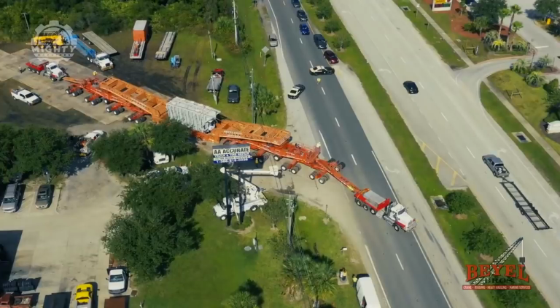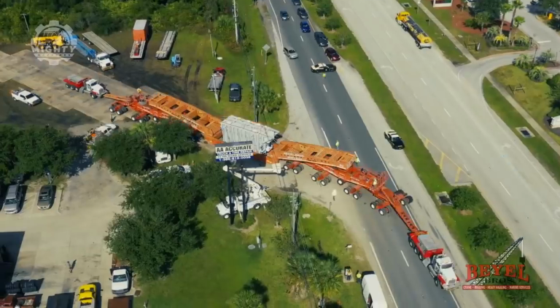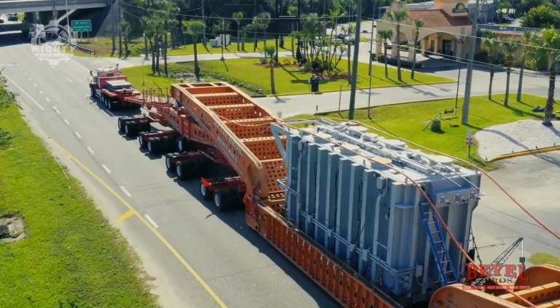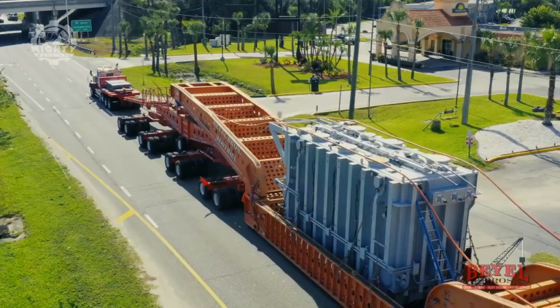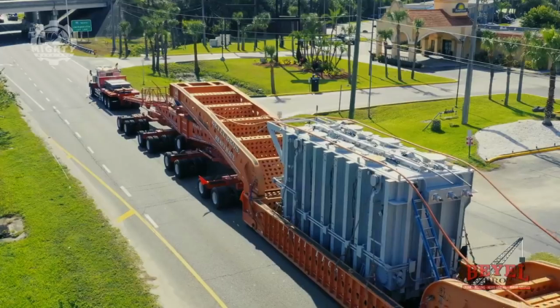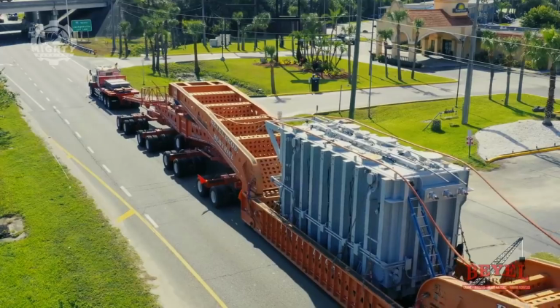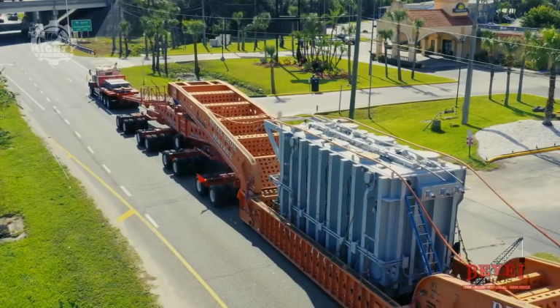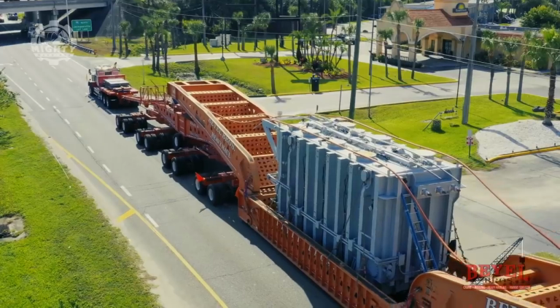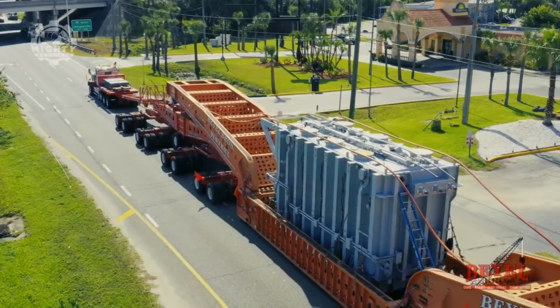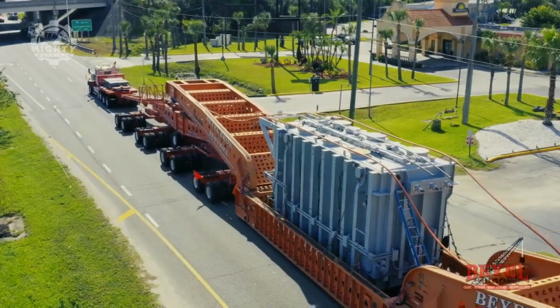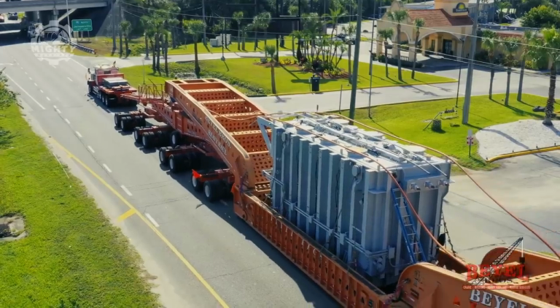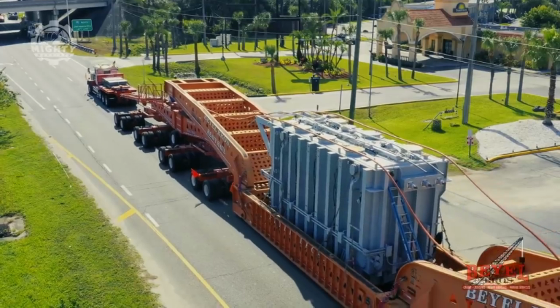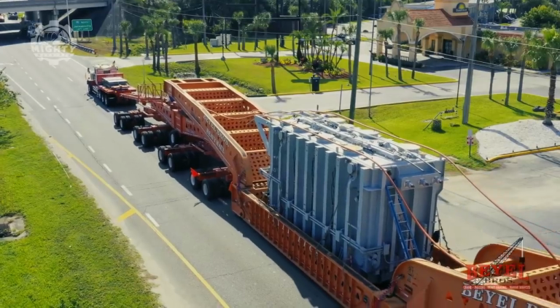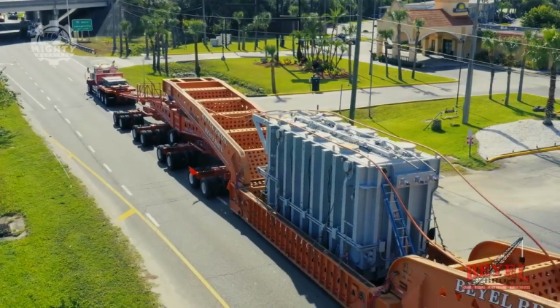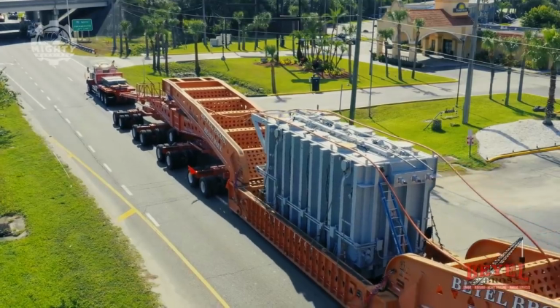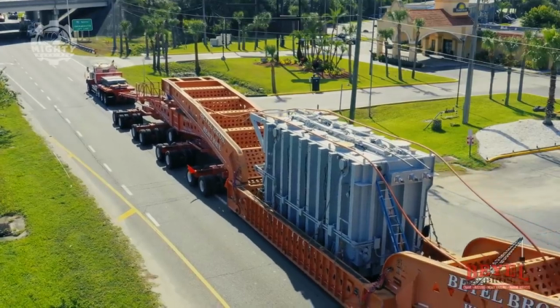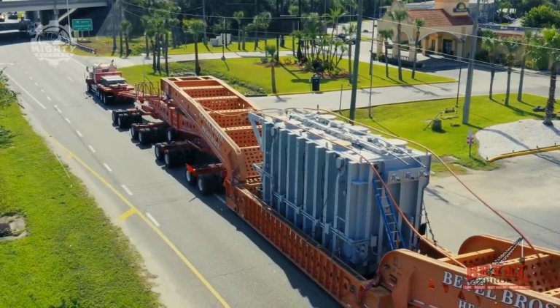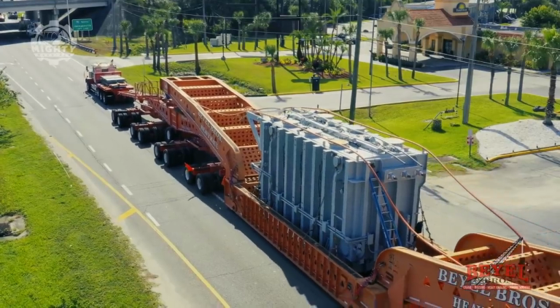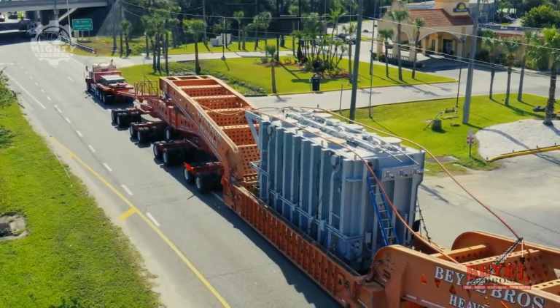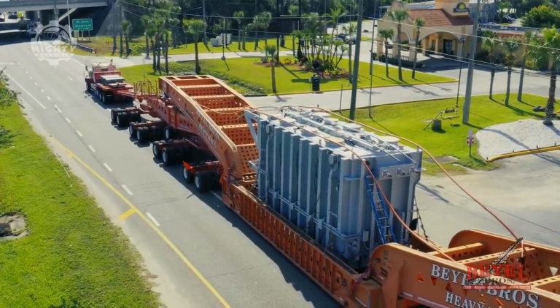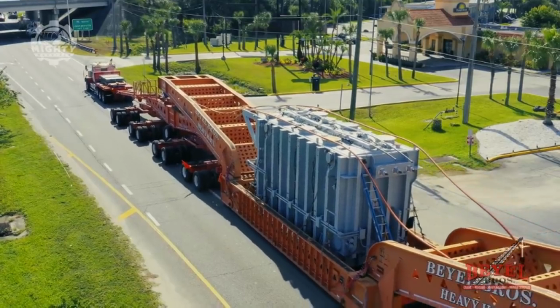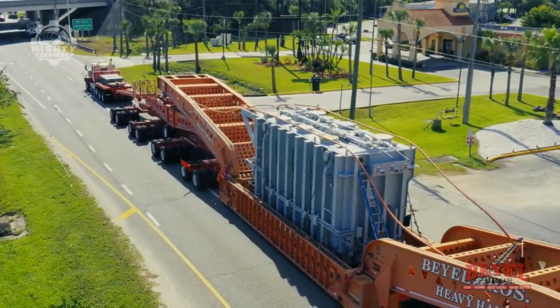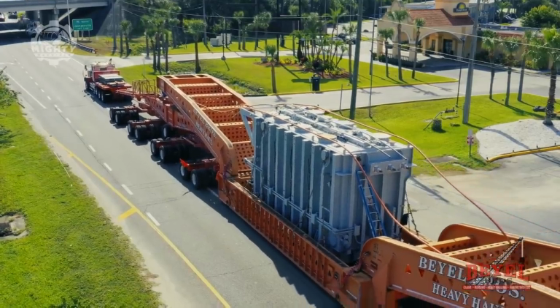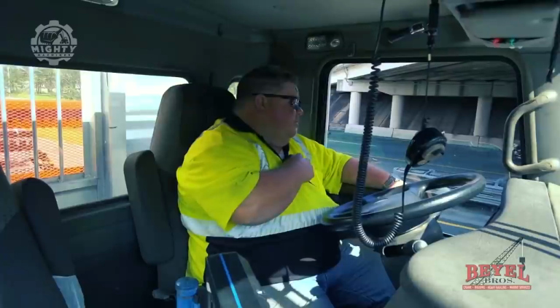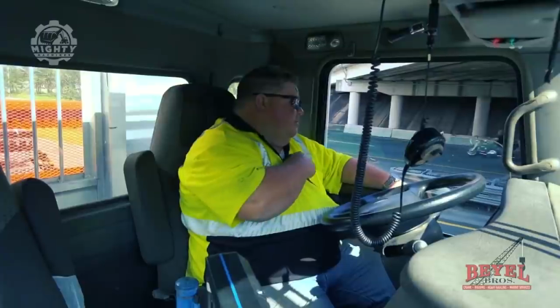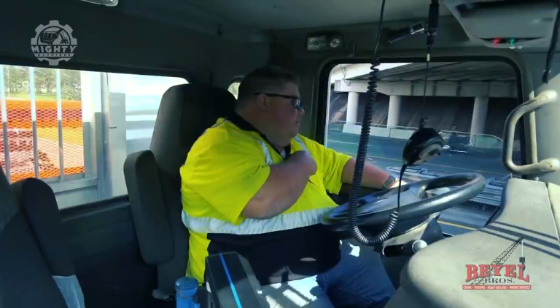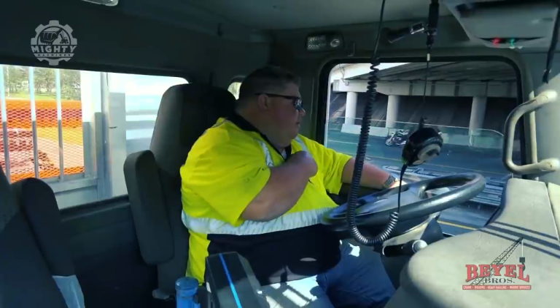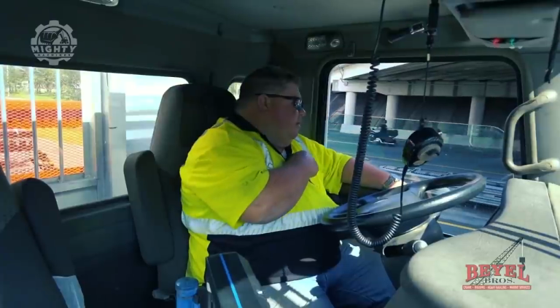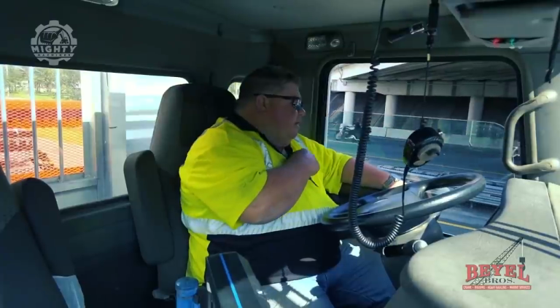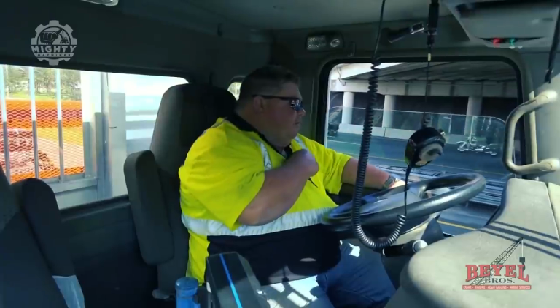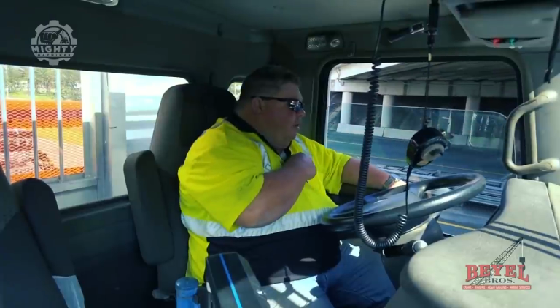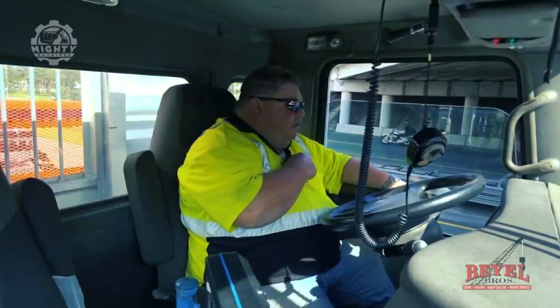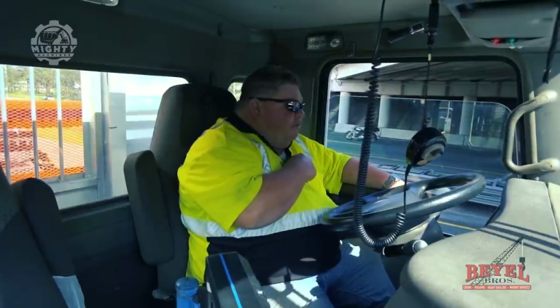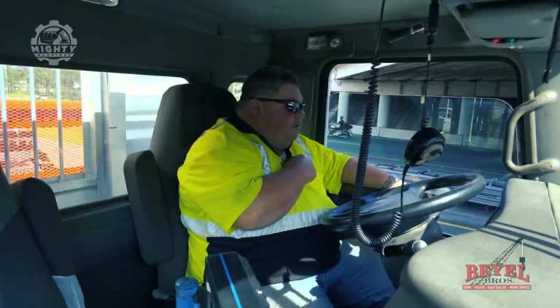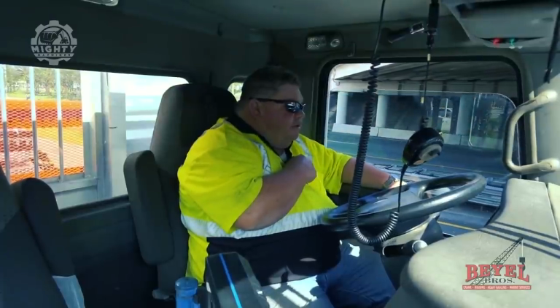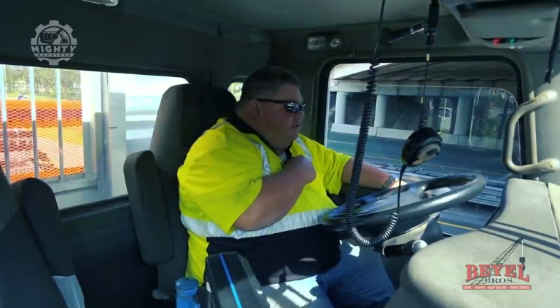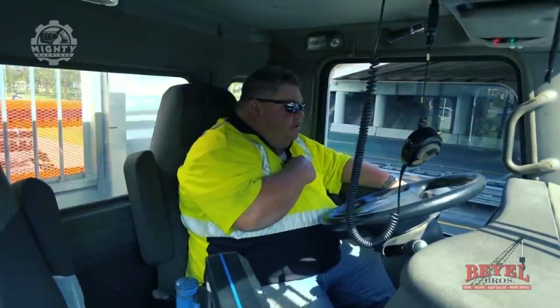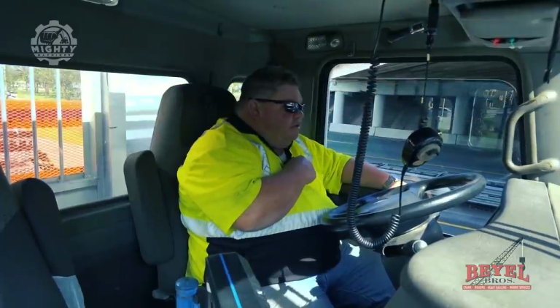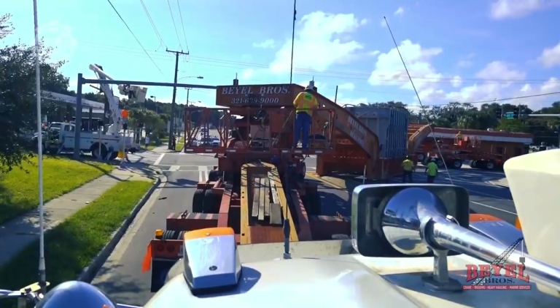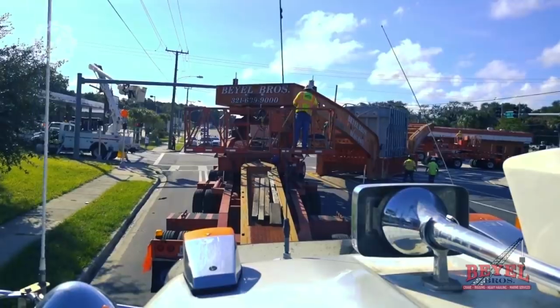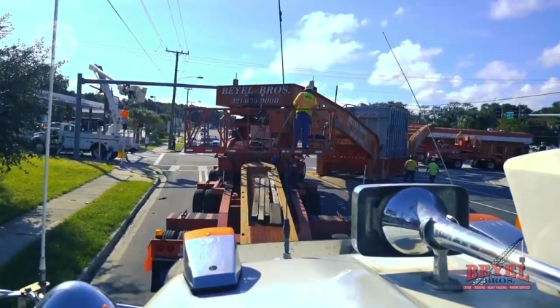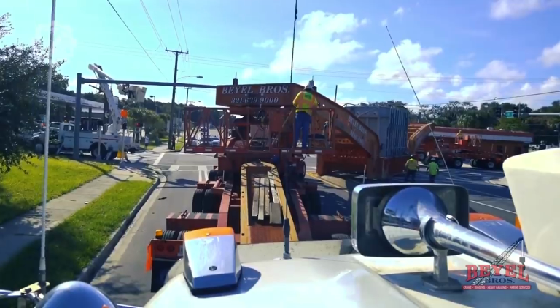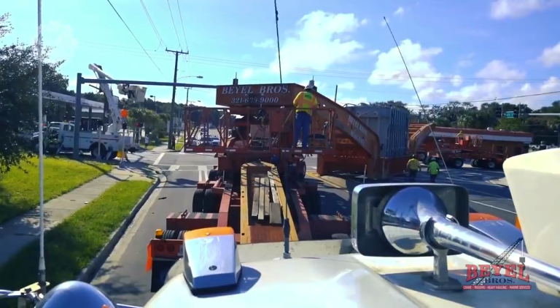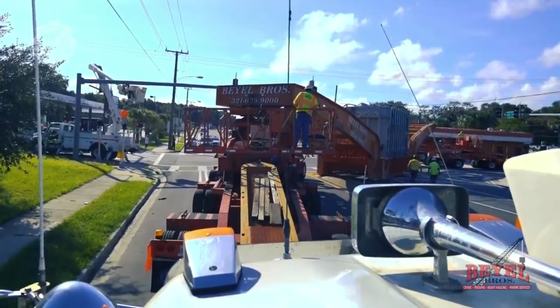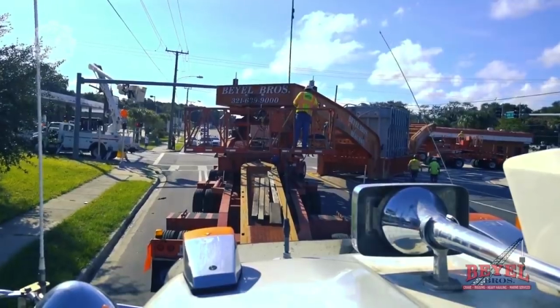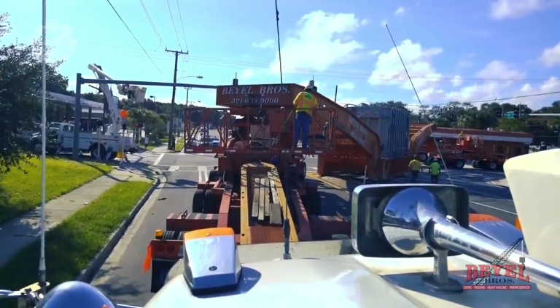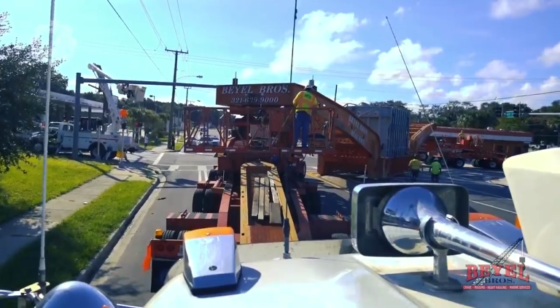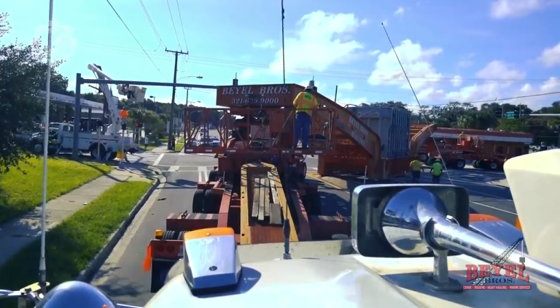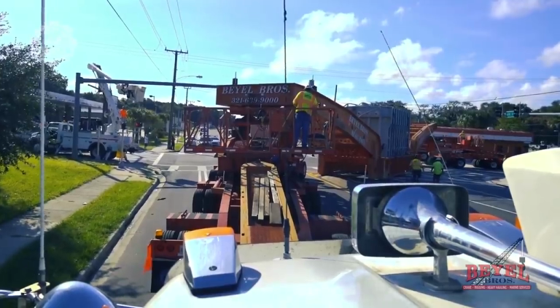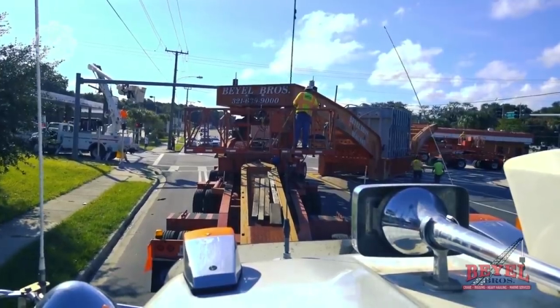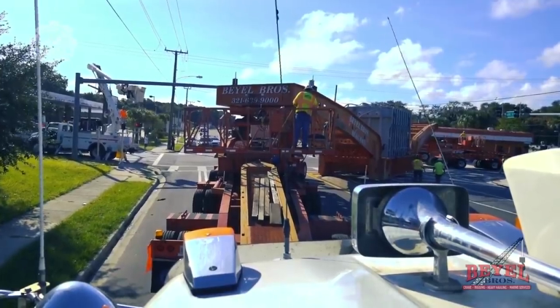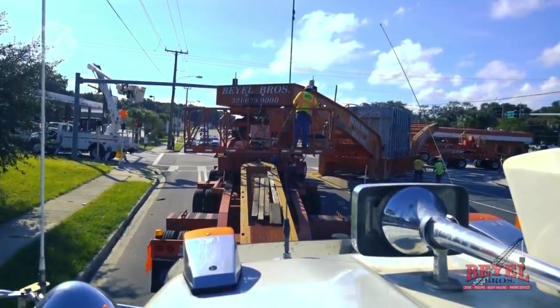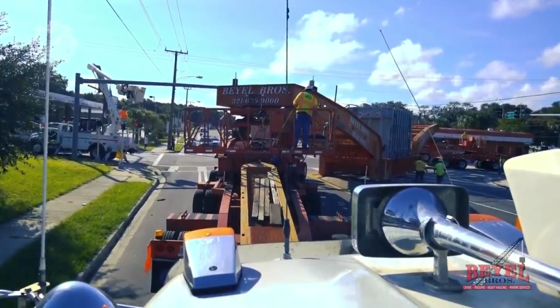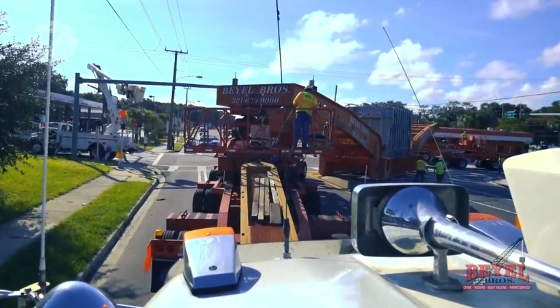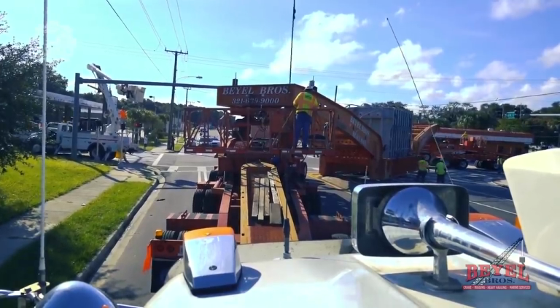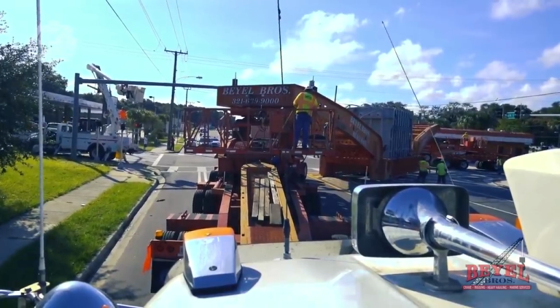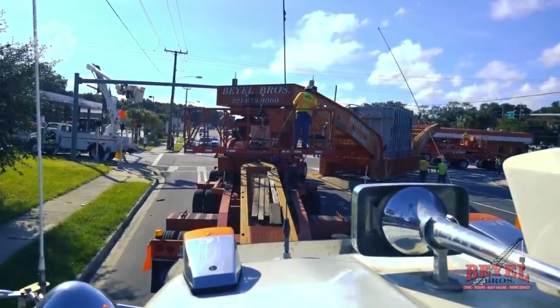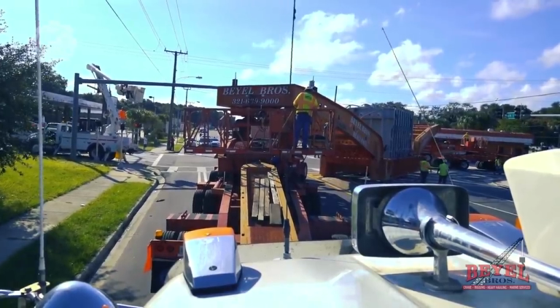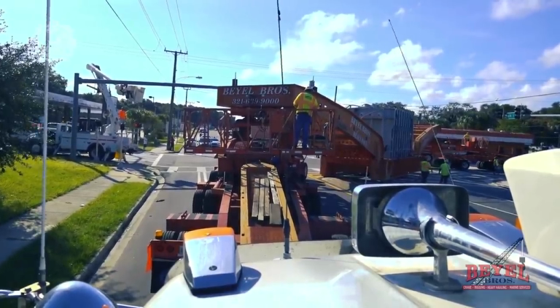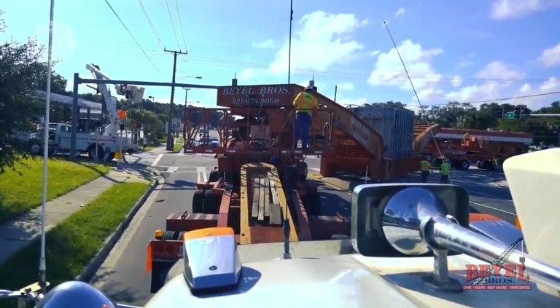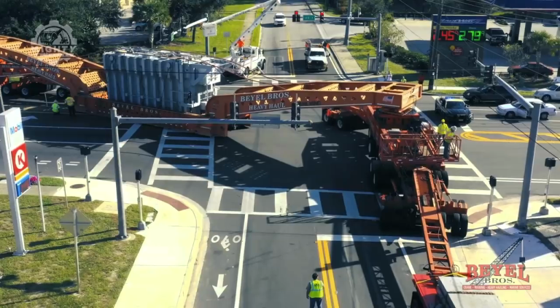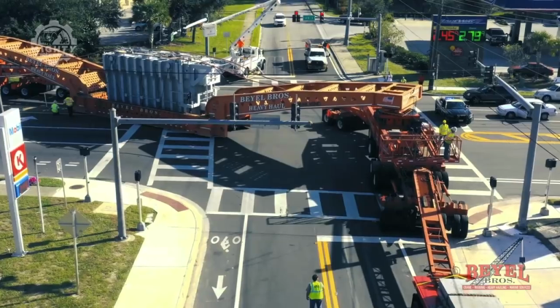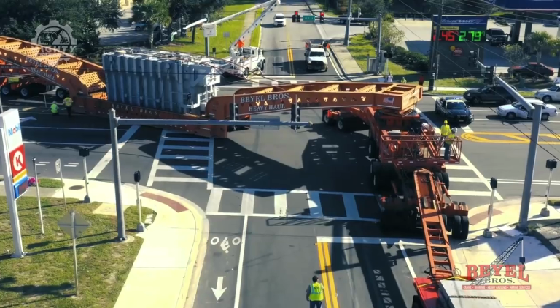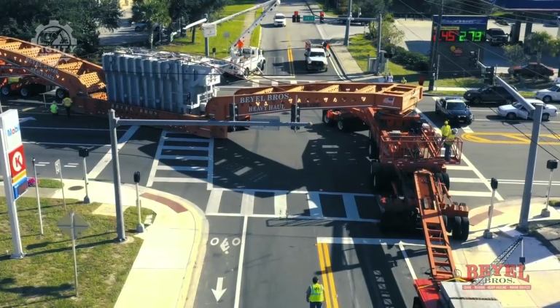Even with very short notice, they successfully delivered the transformer to the project site within two days.